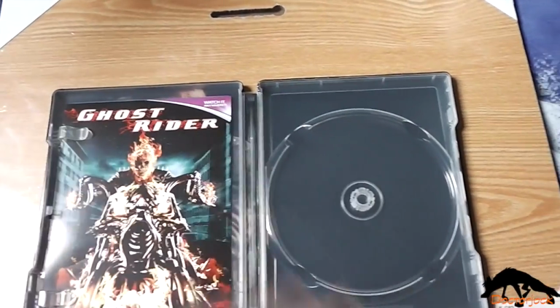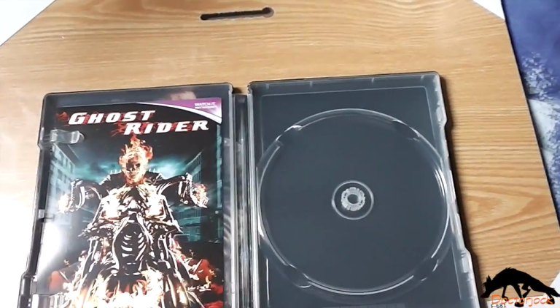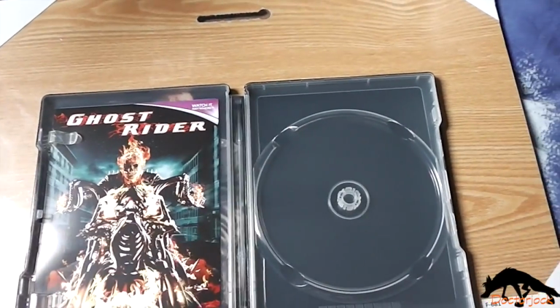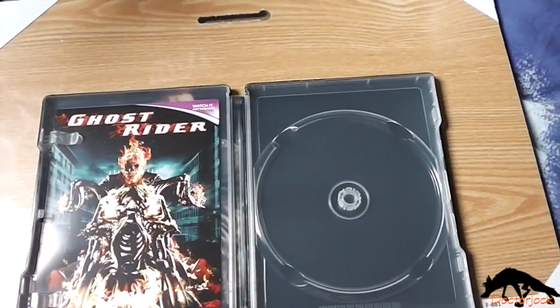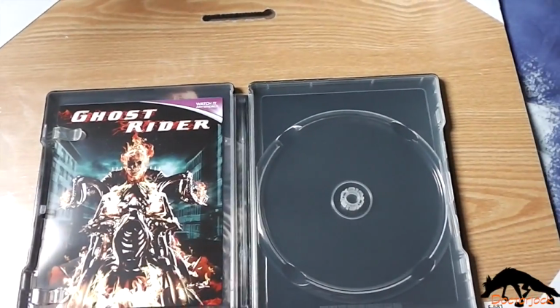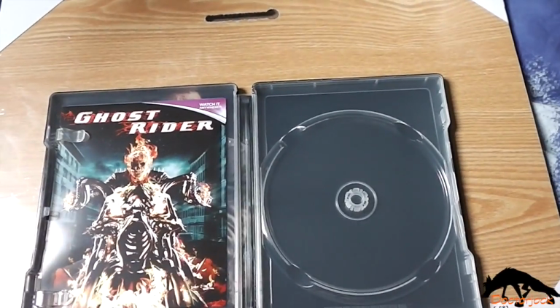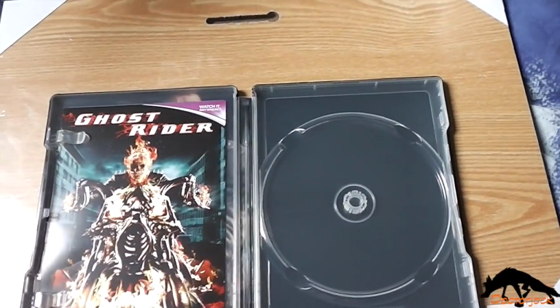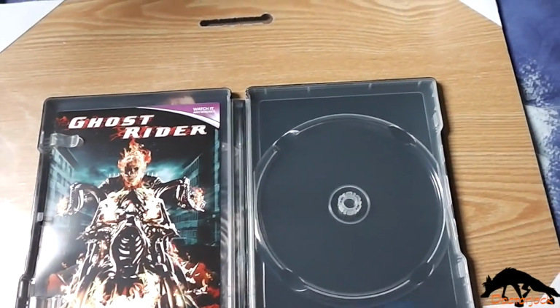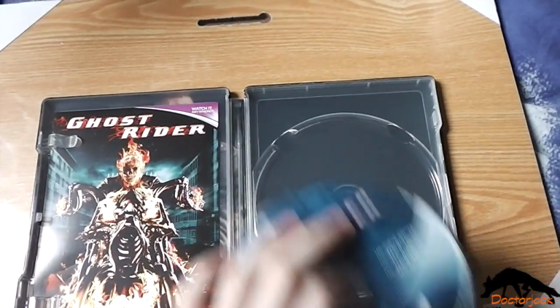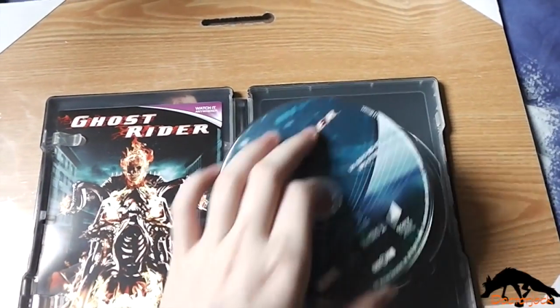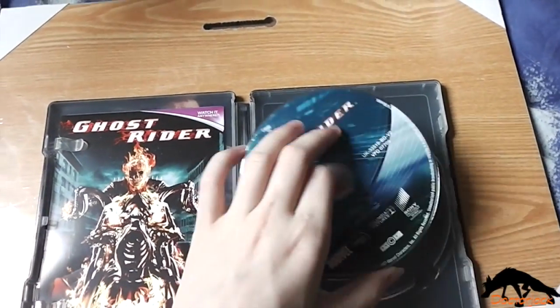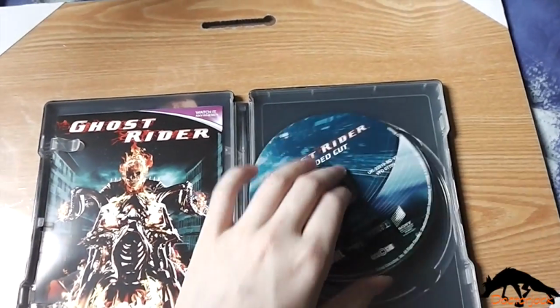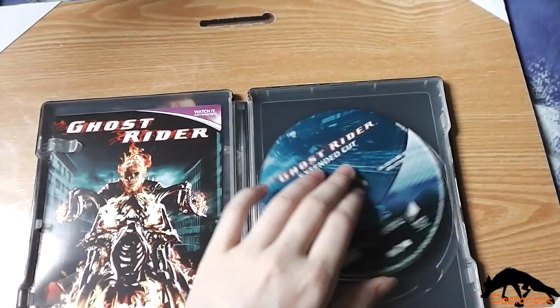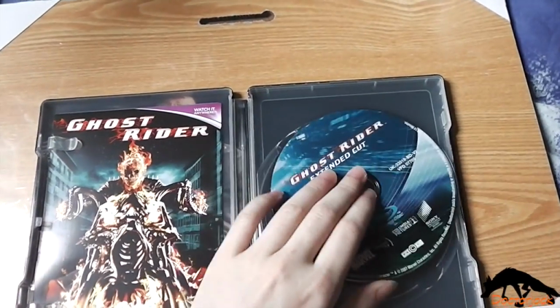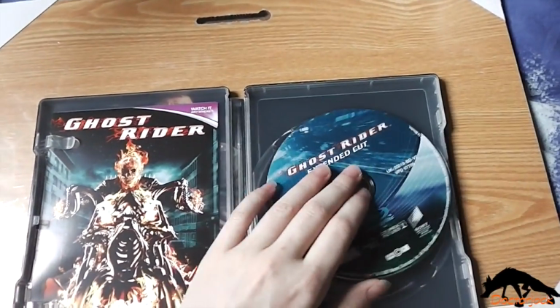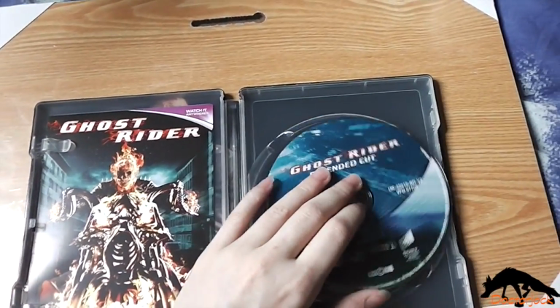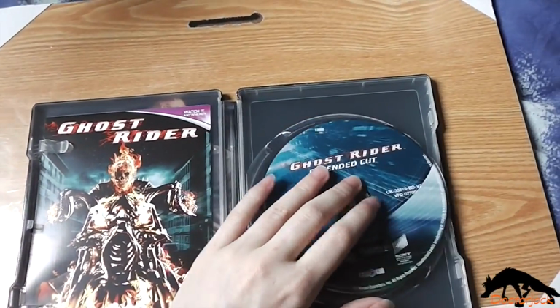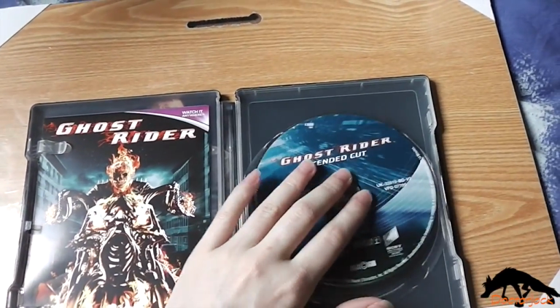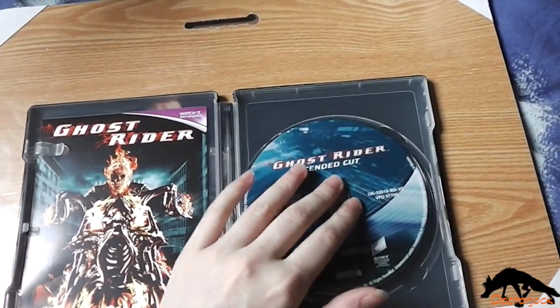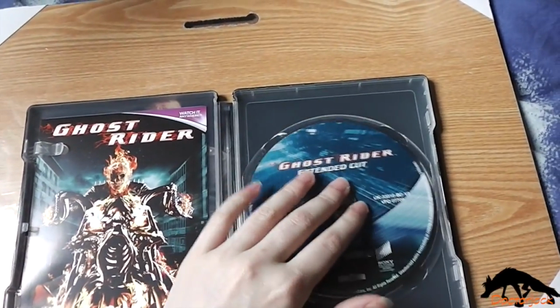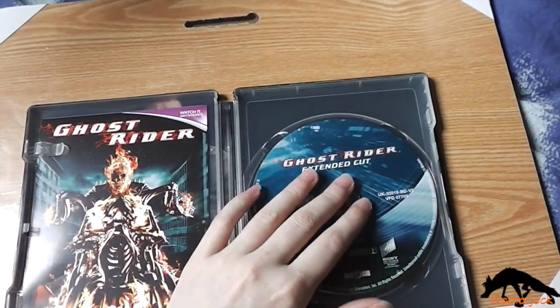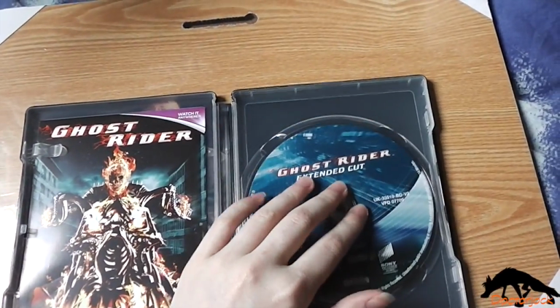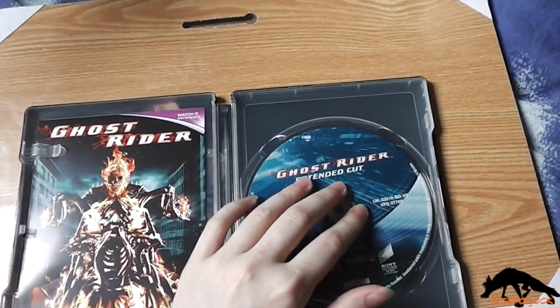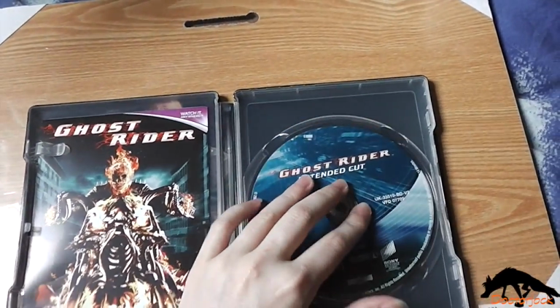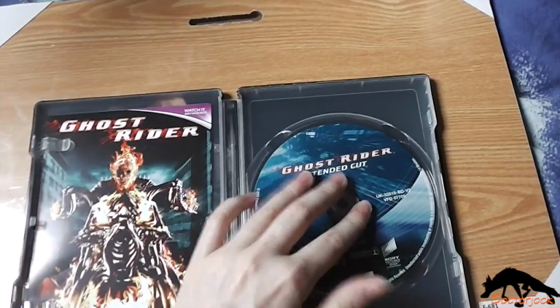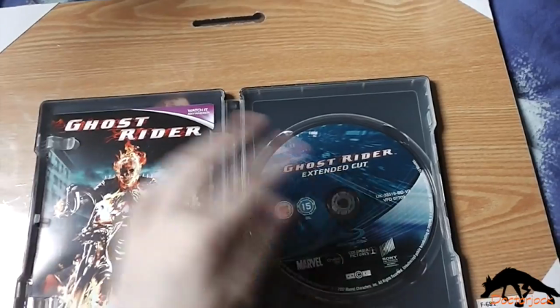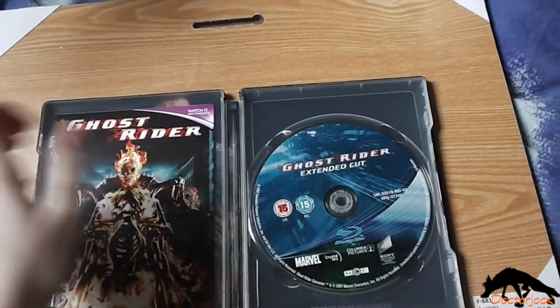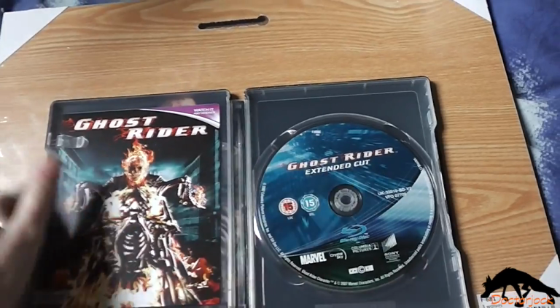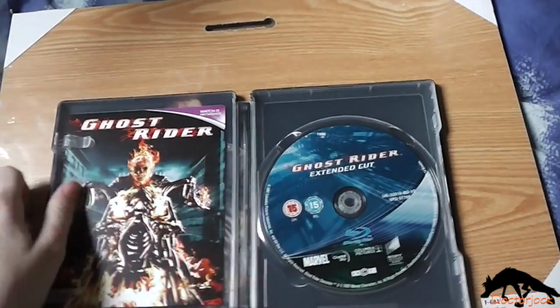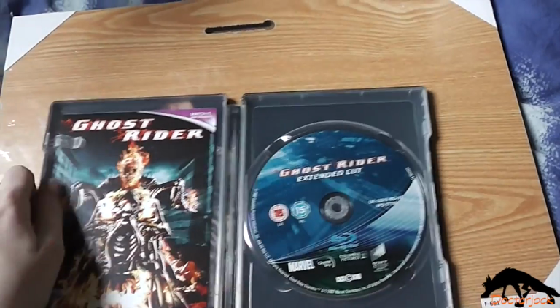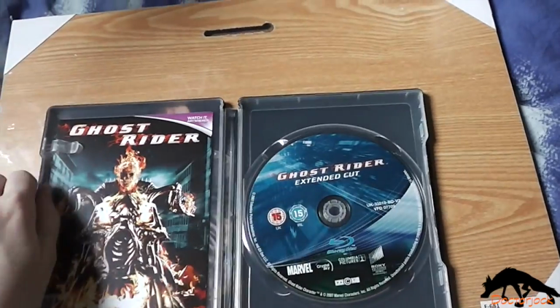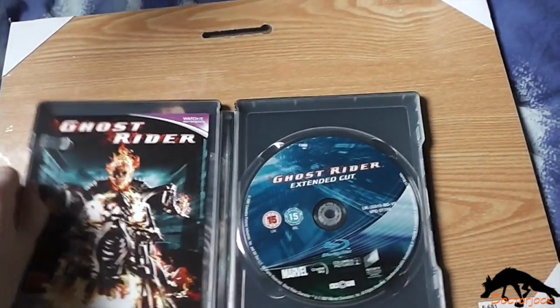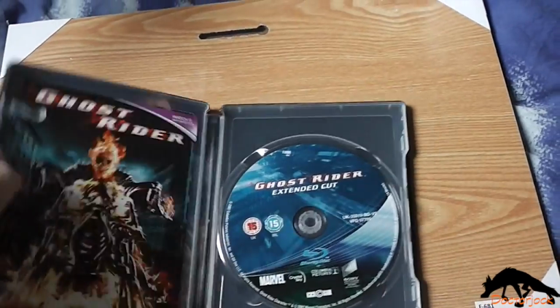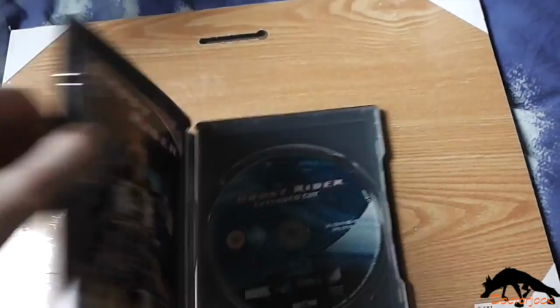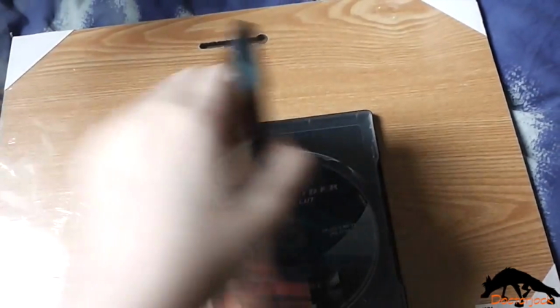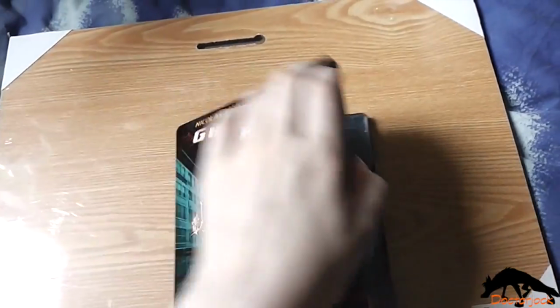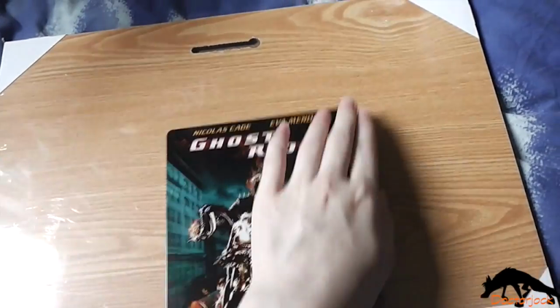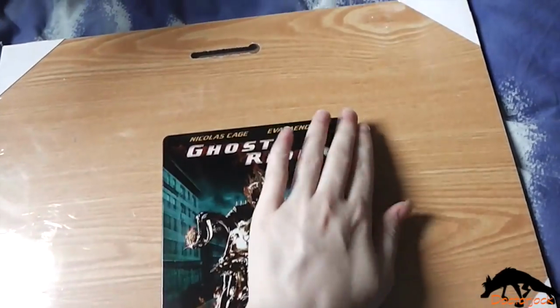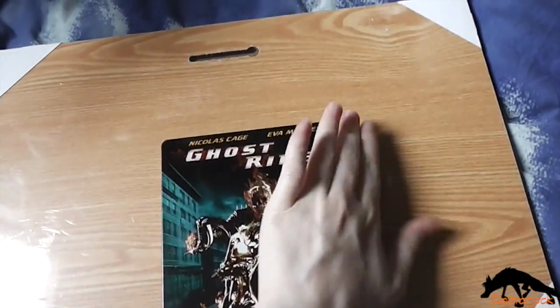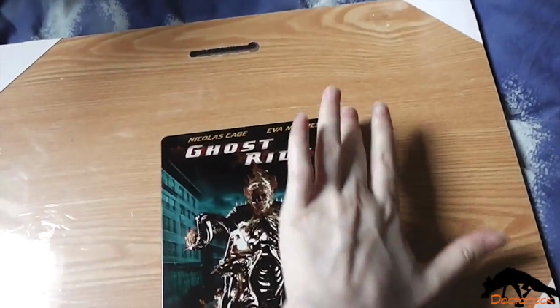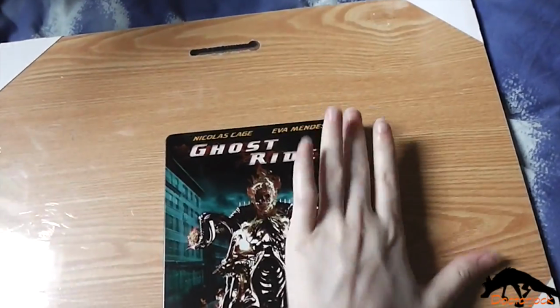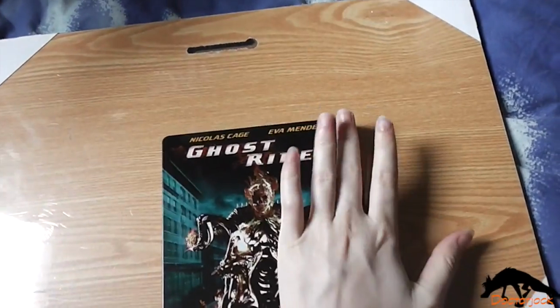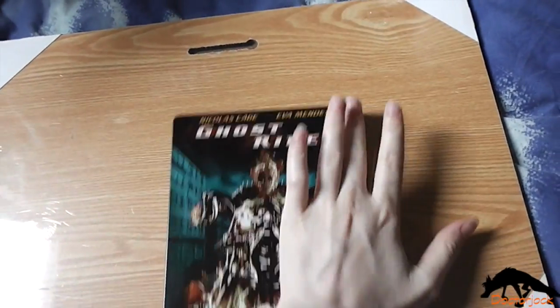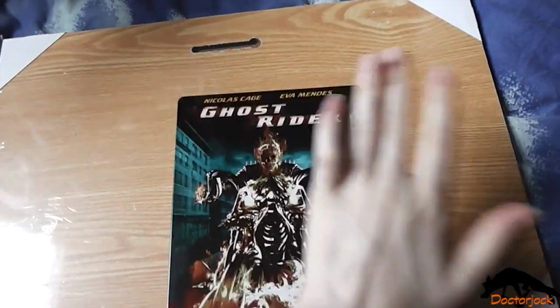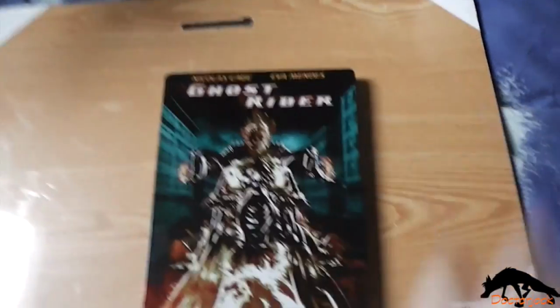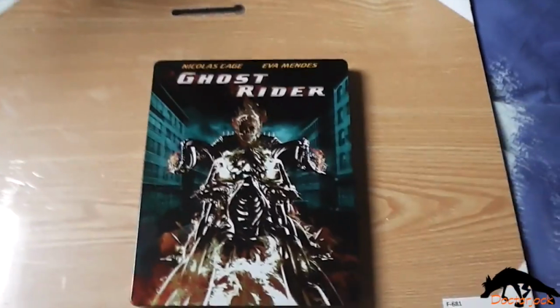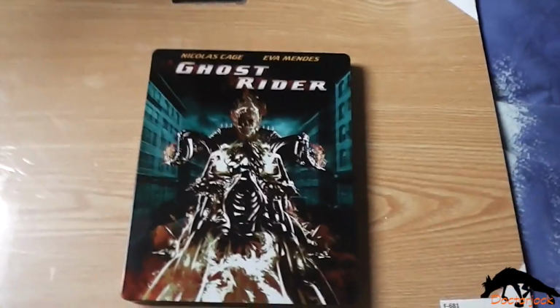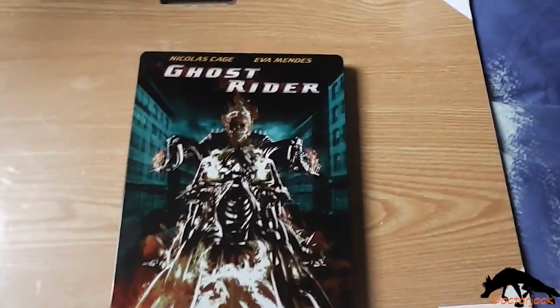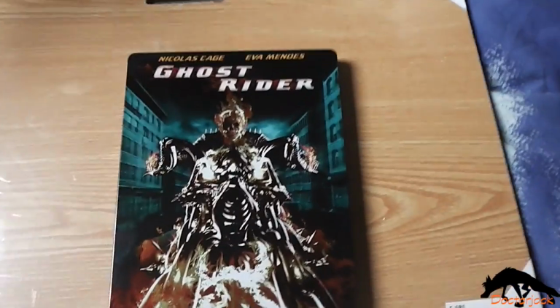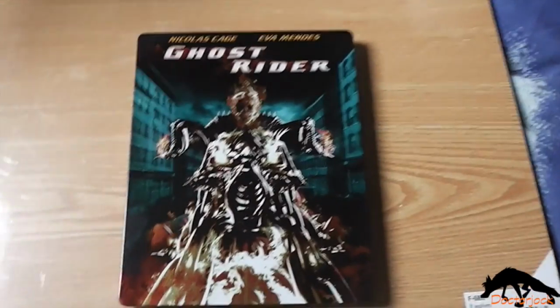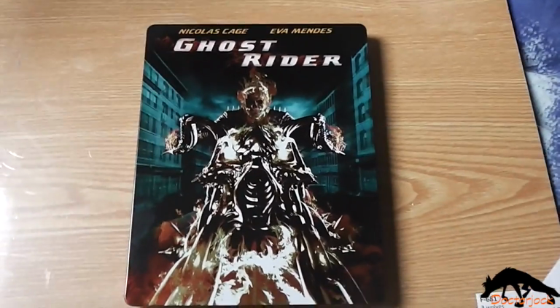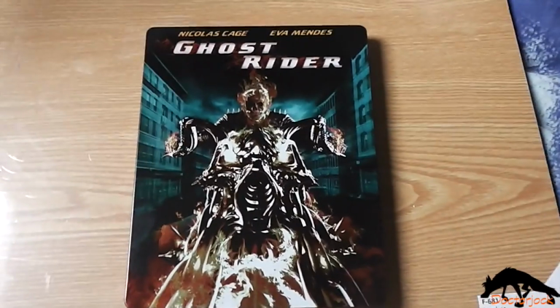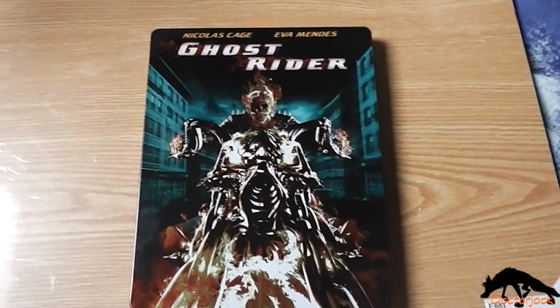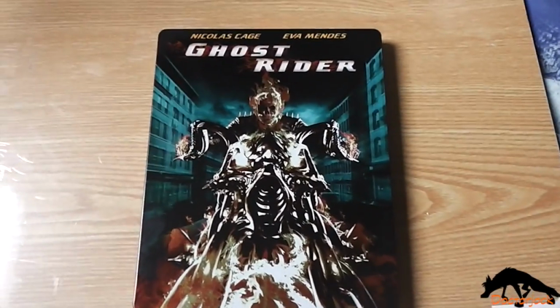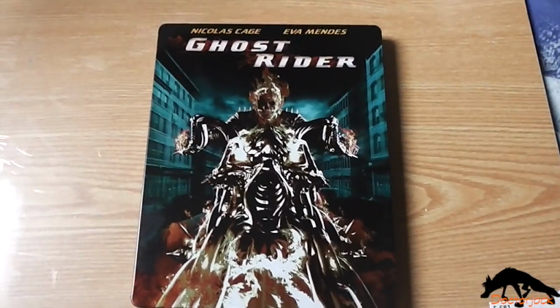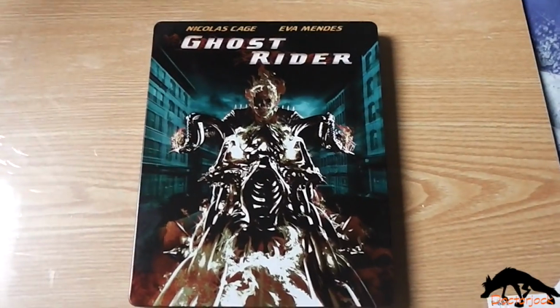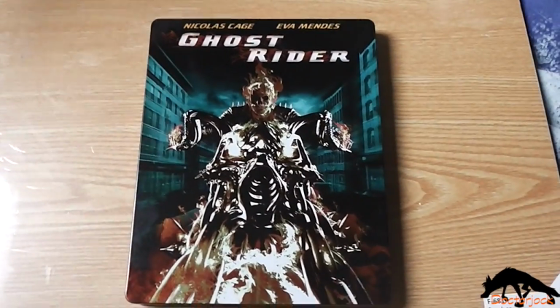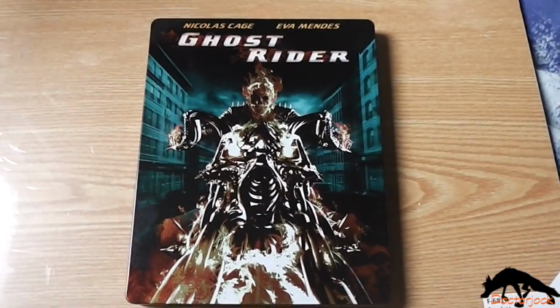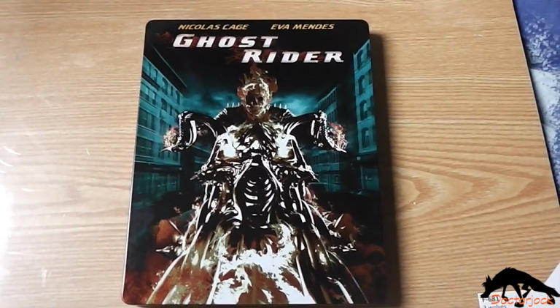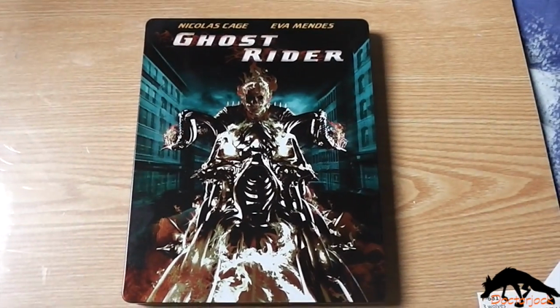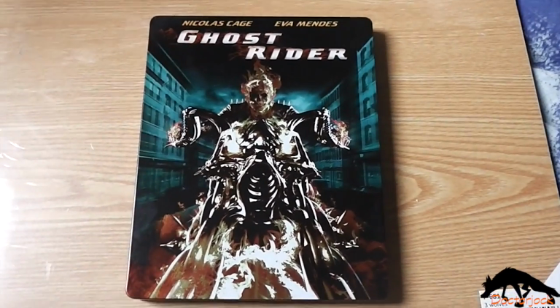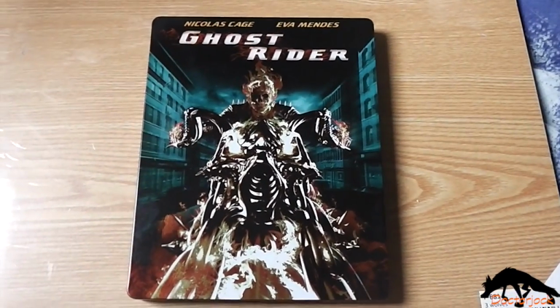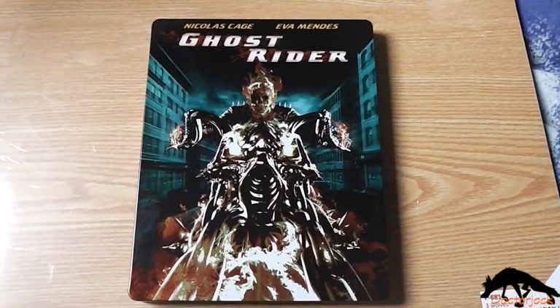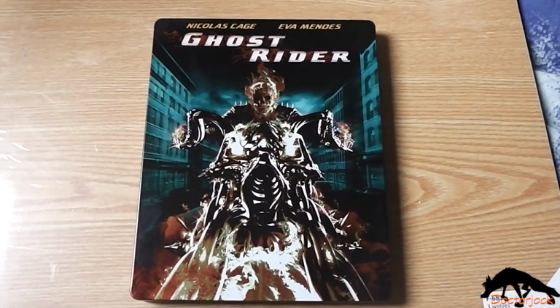So yeah, that was my unboxing of Ghost Rider. Thanks for watching. Bye!